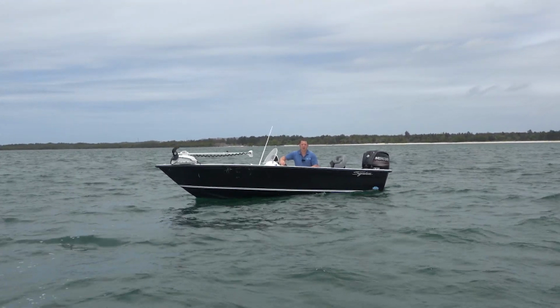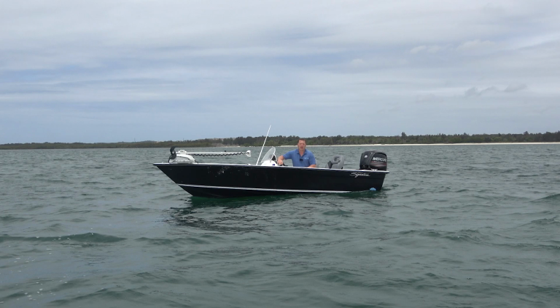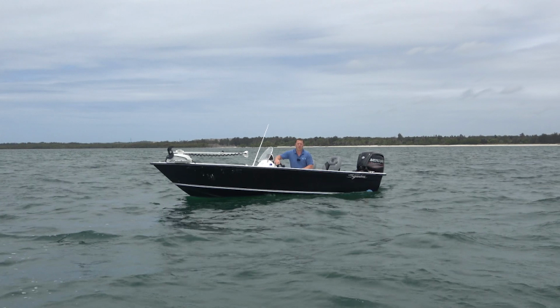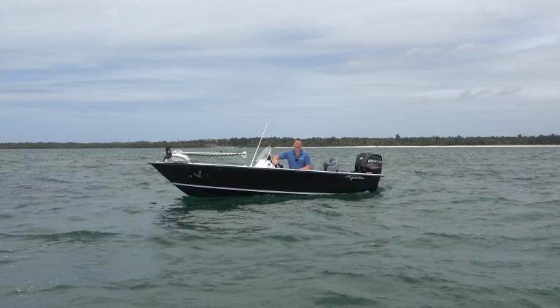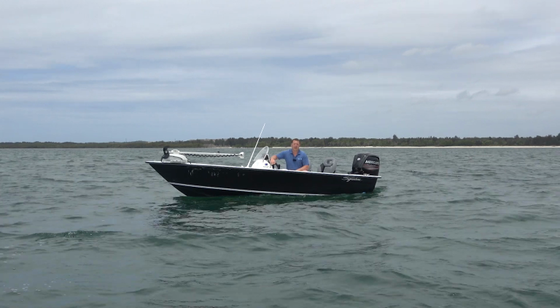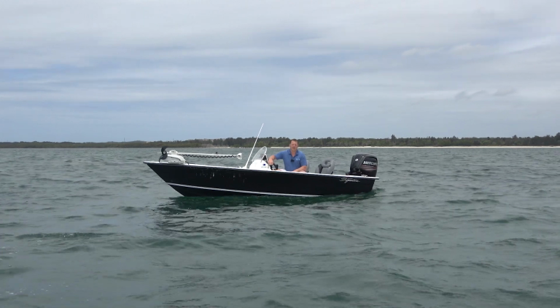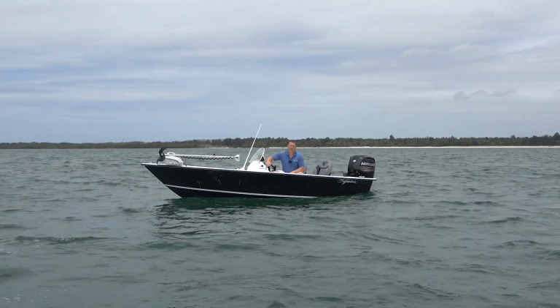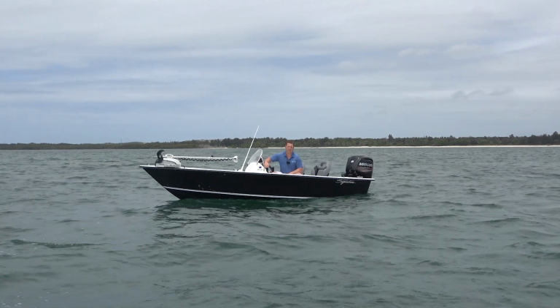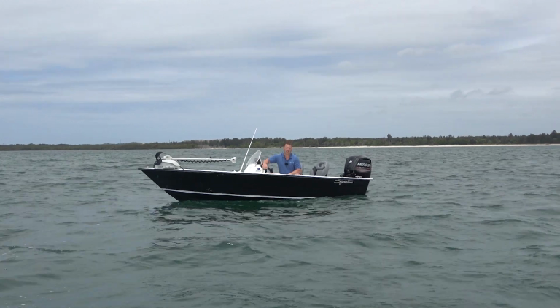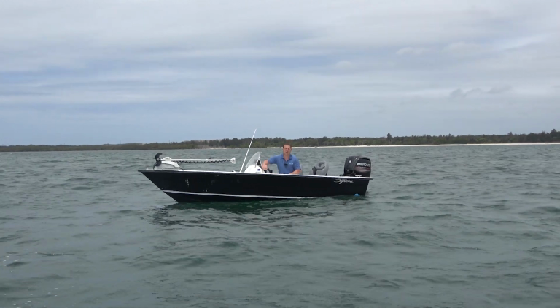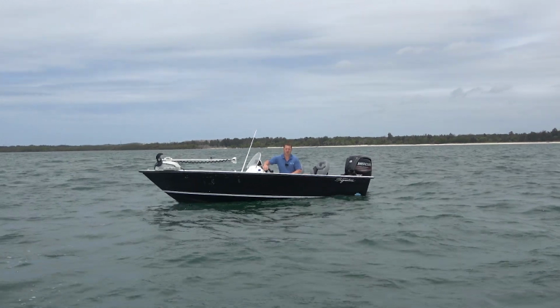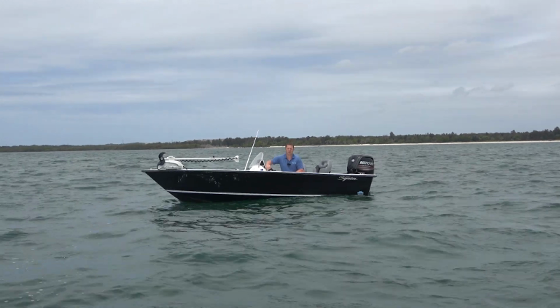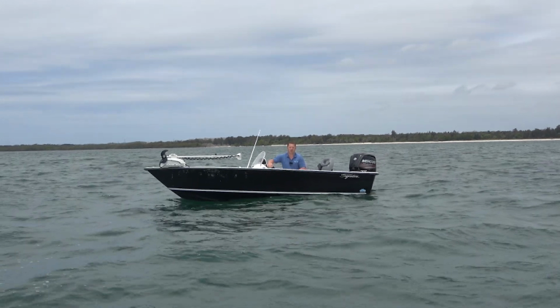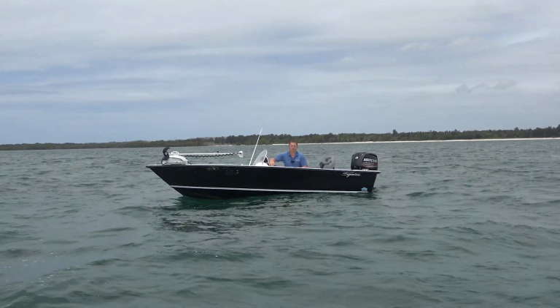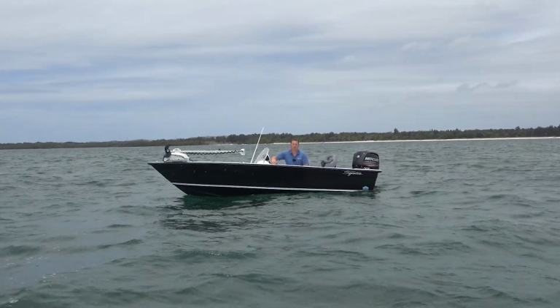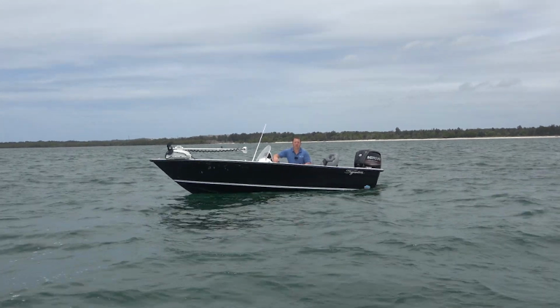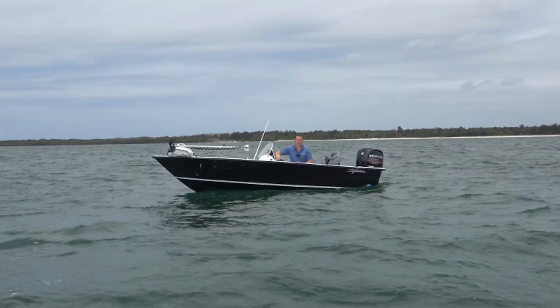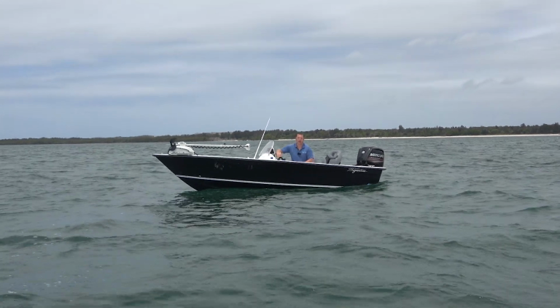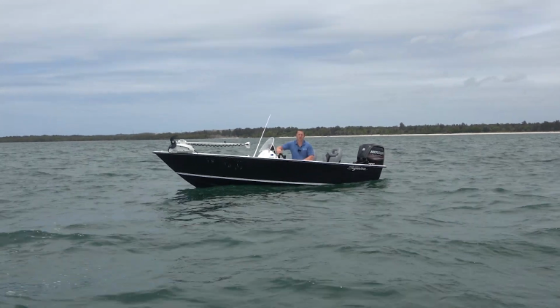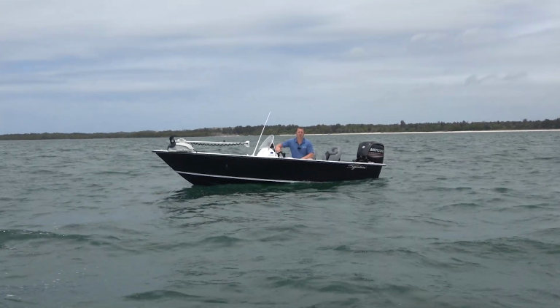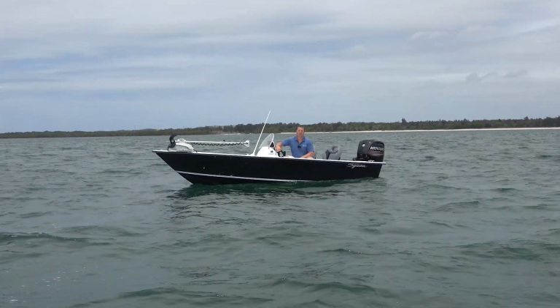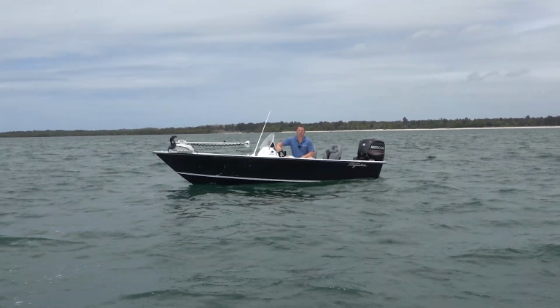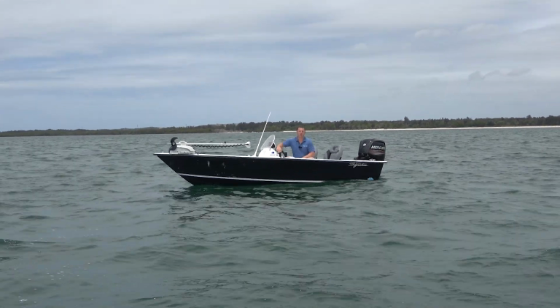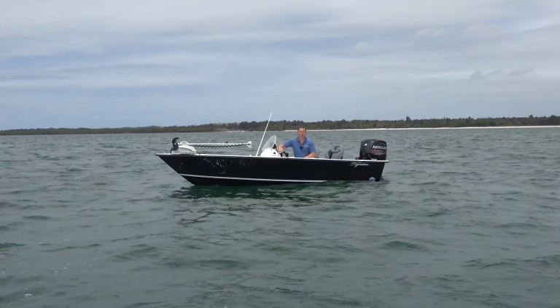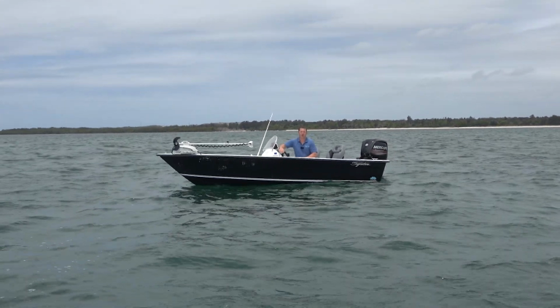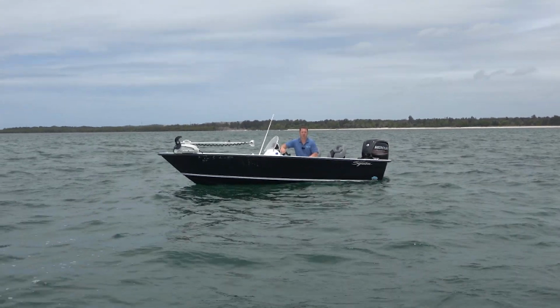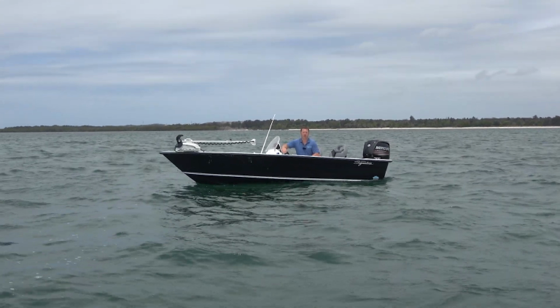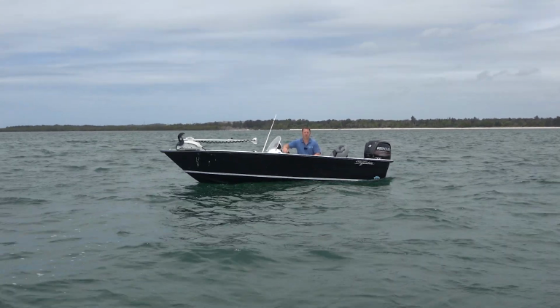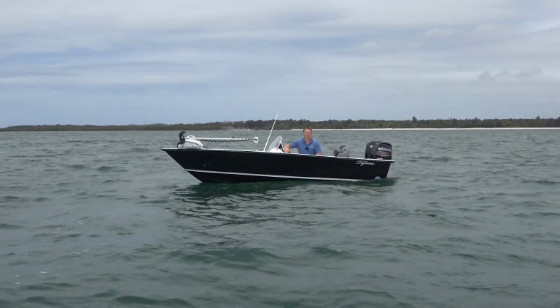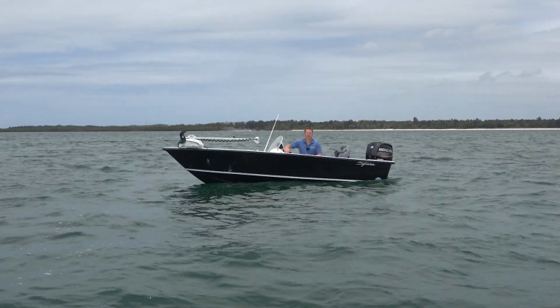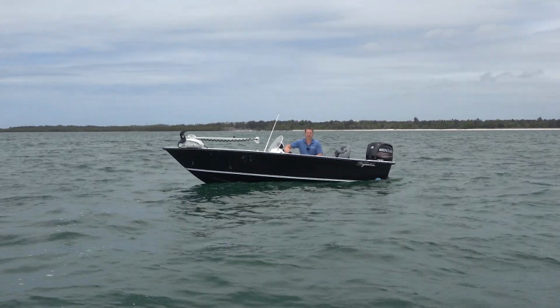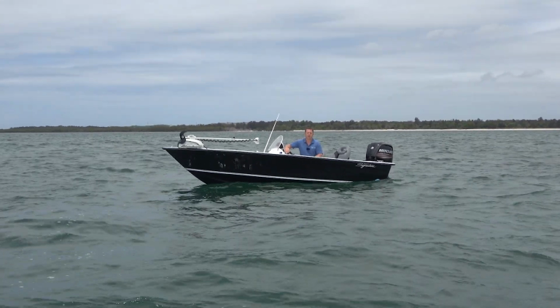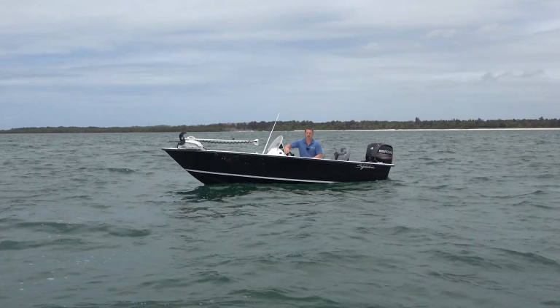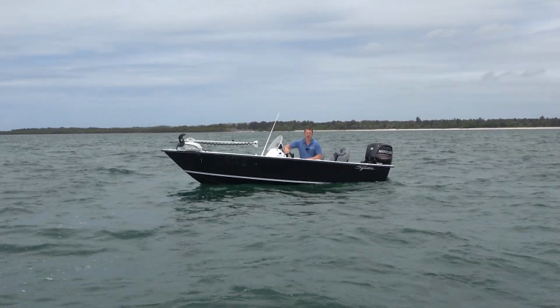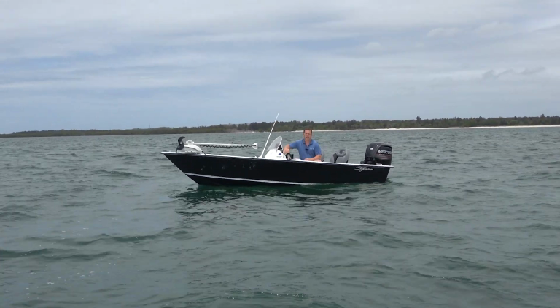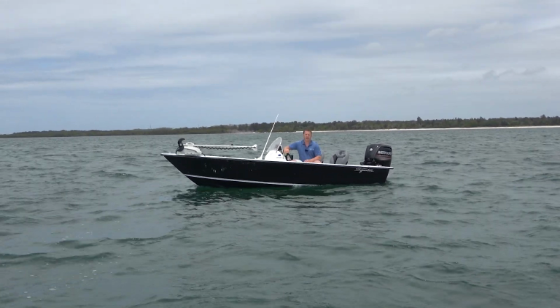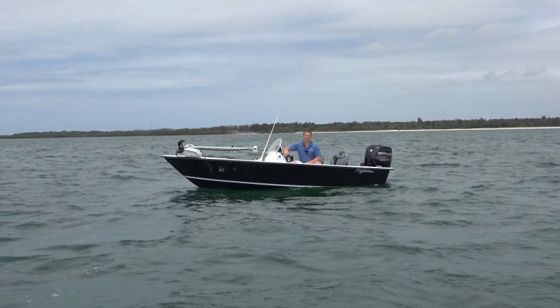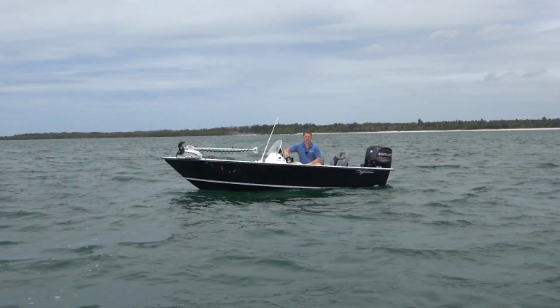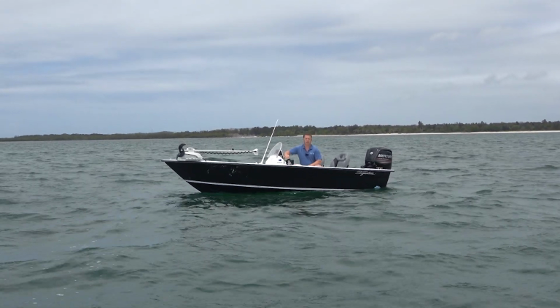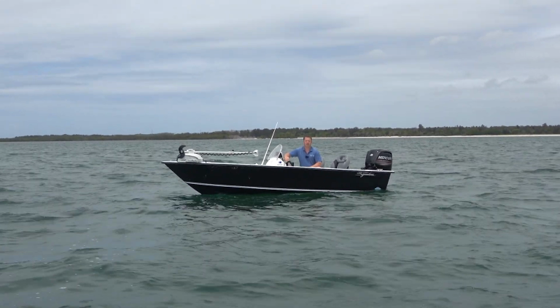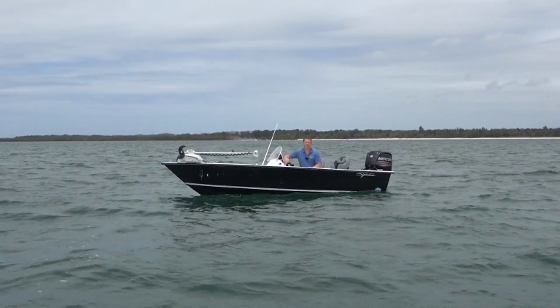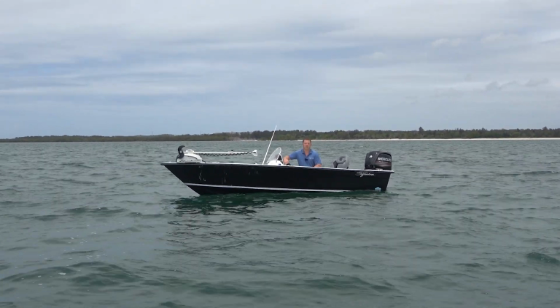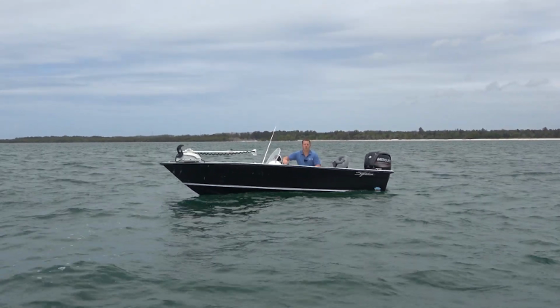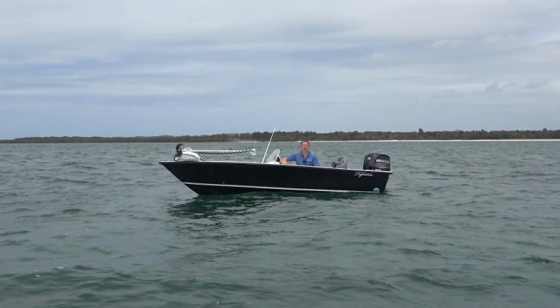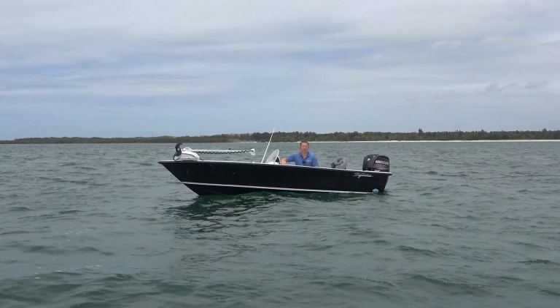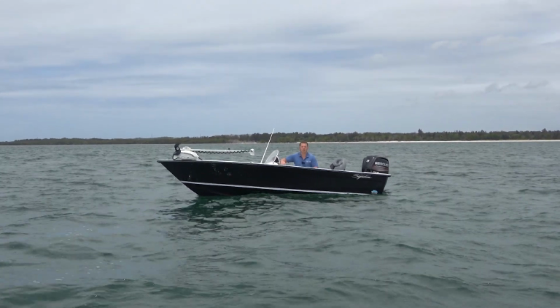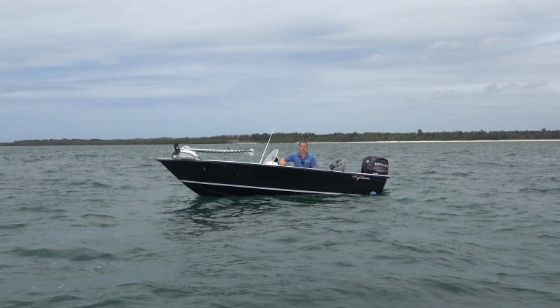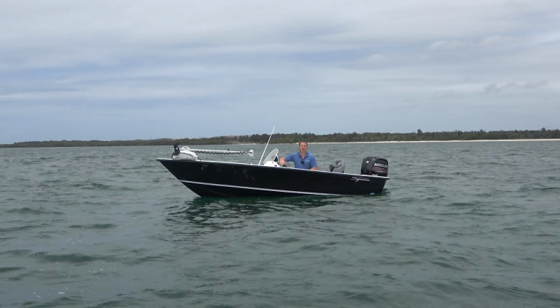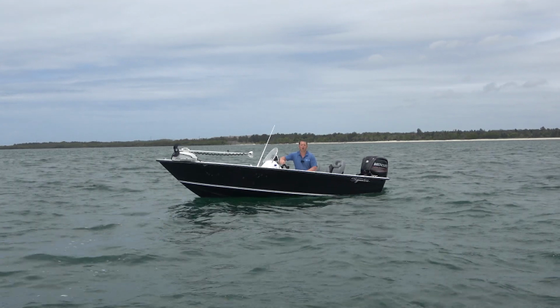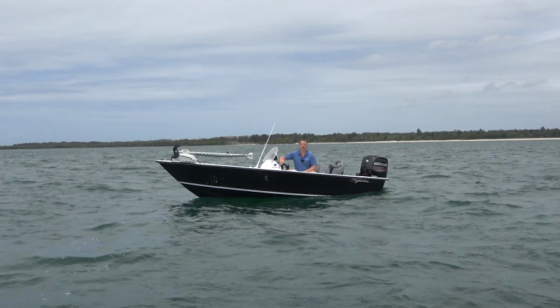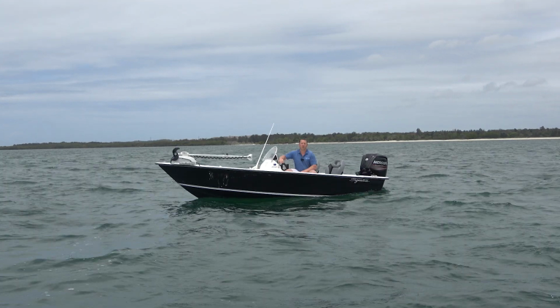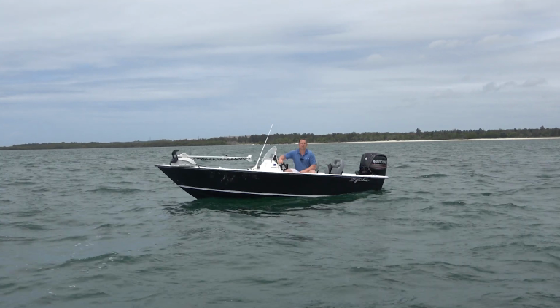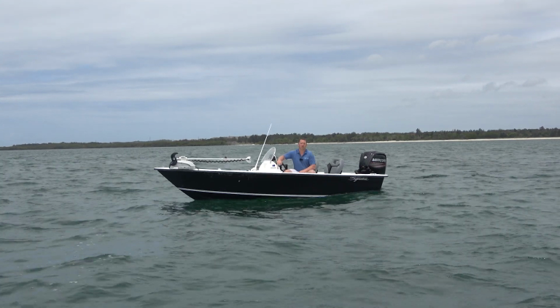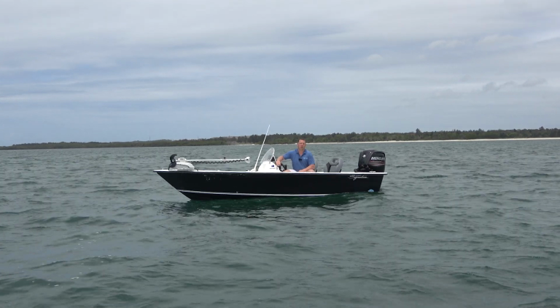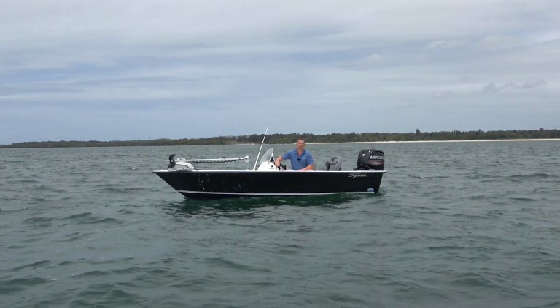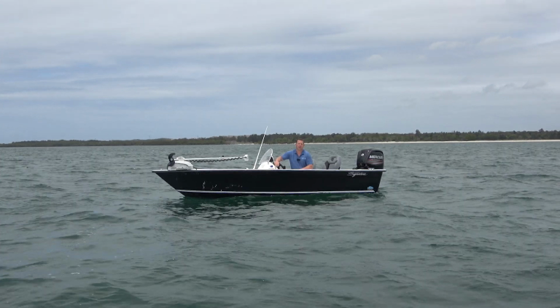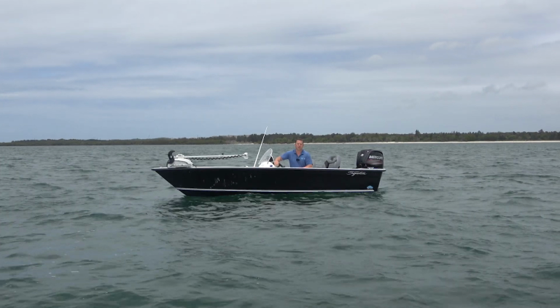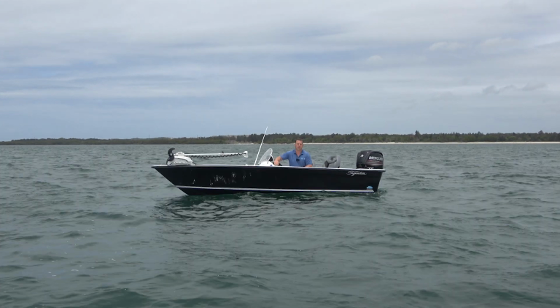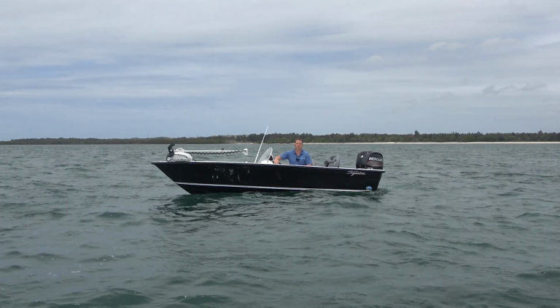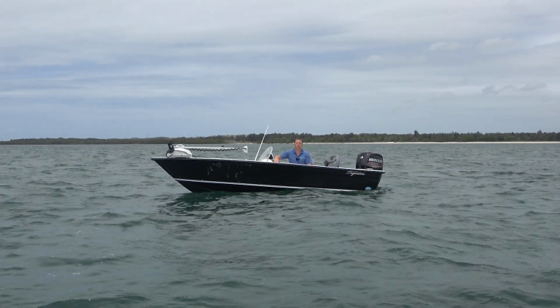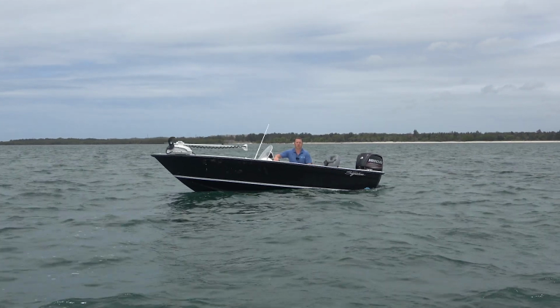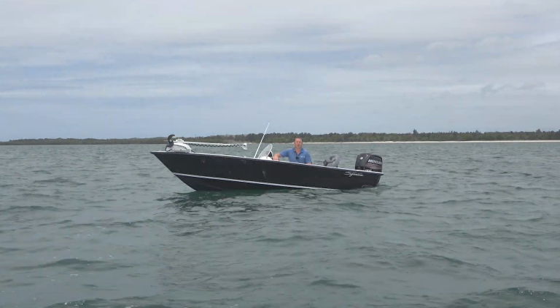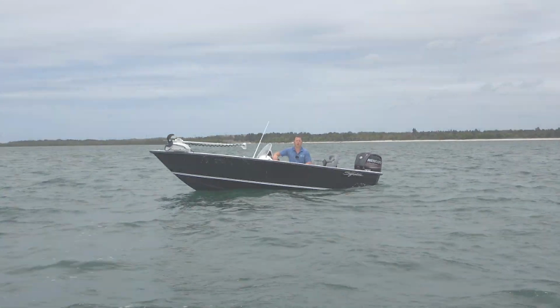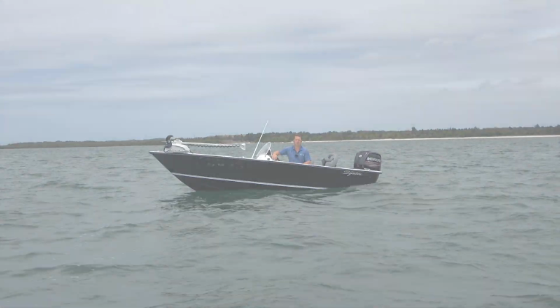Come down and check us out at Good Times Marine. We'd love to show you the 485SF and give you some reasons why it should be on the shopping list for your new boat.